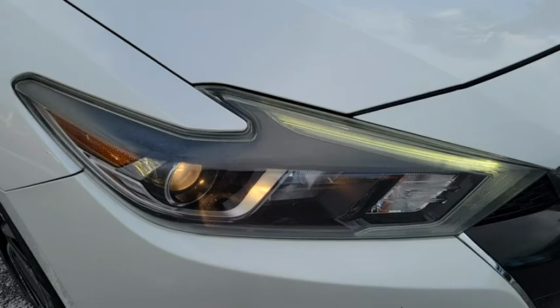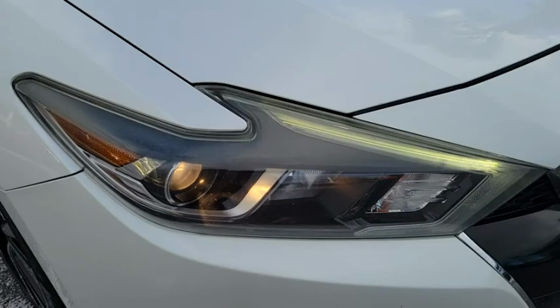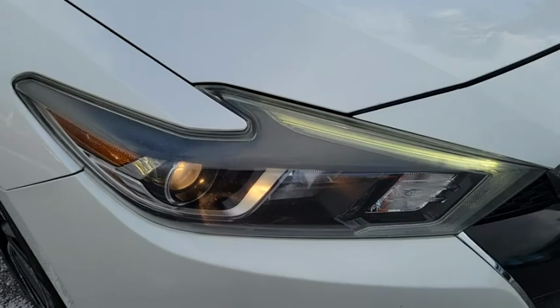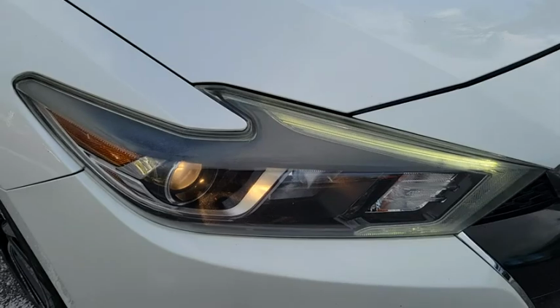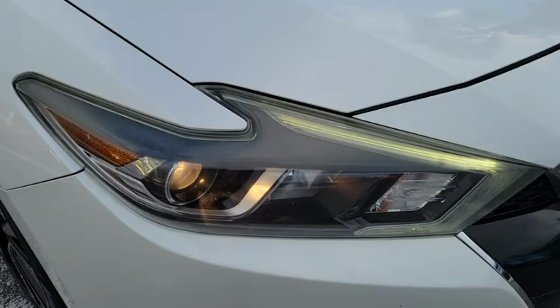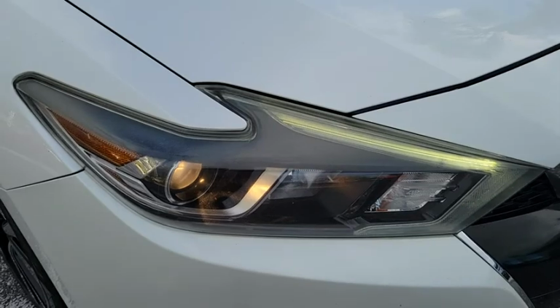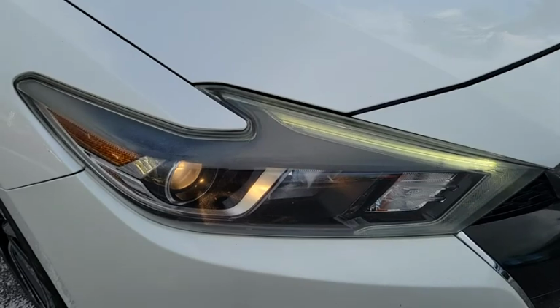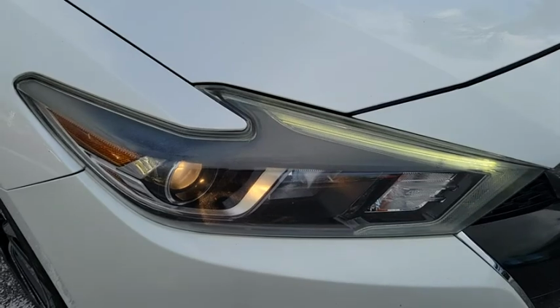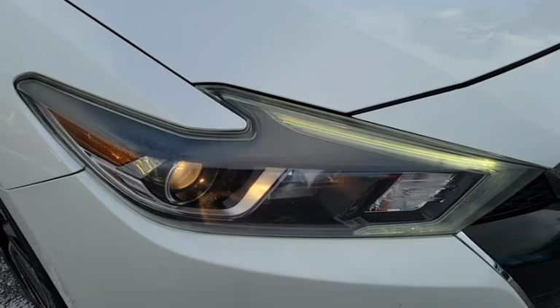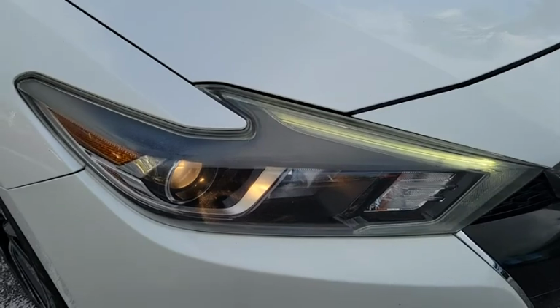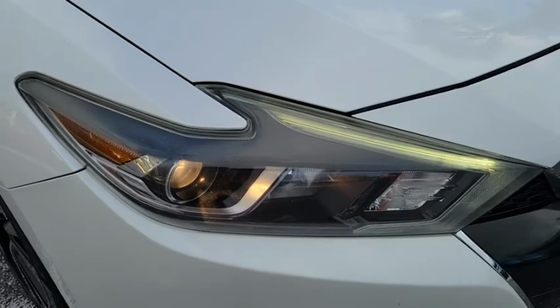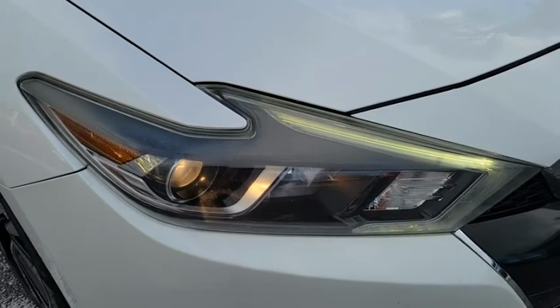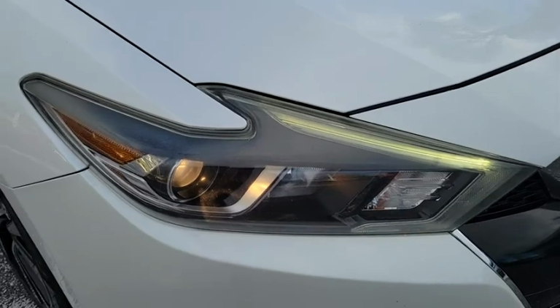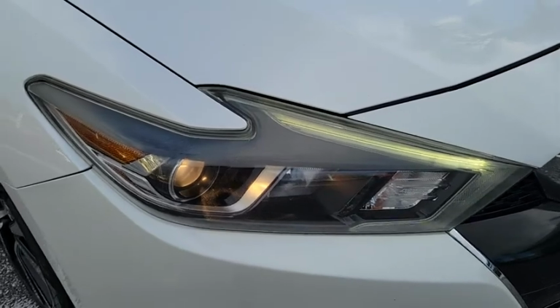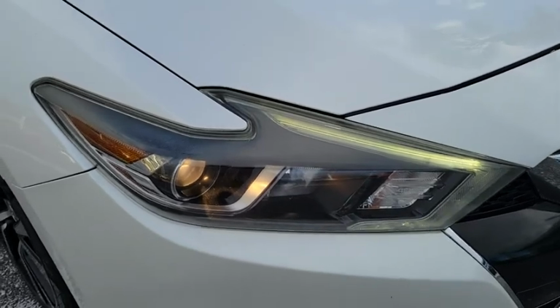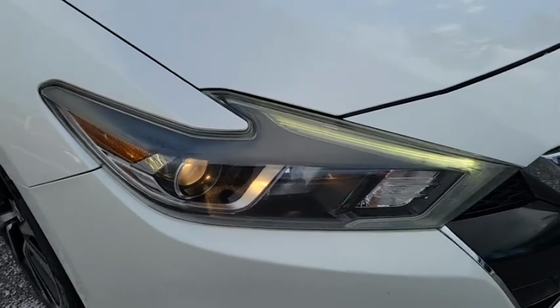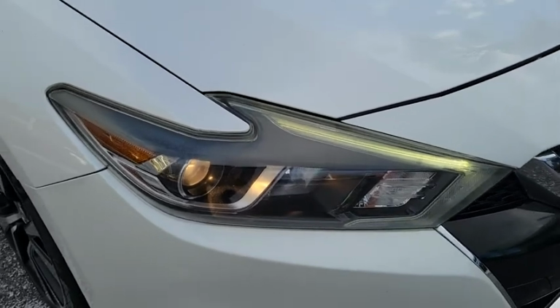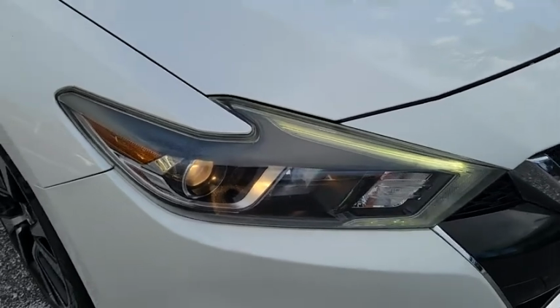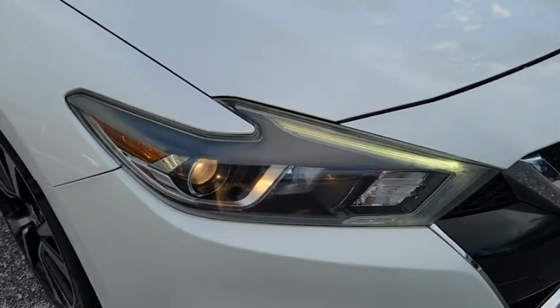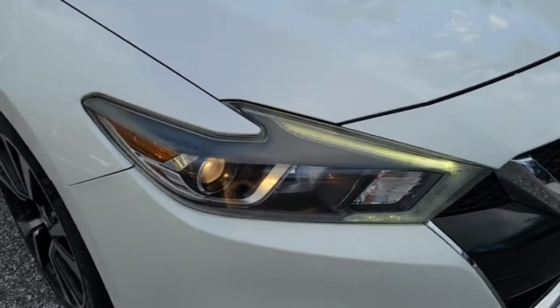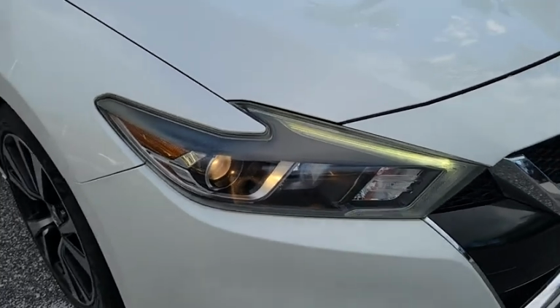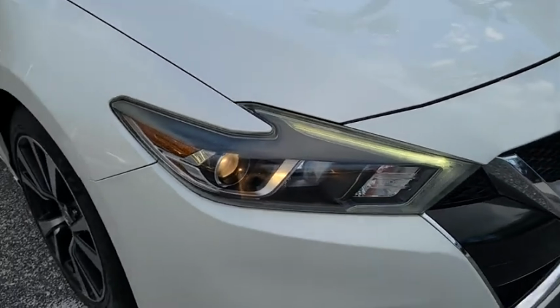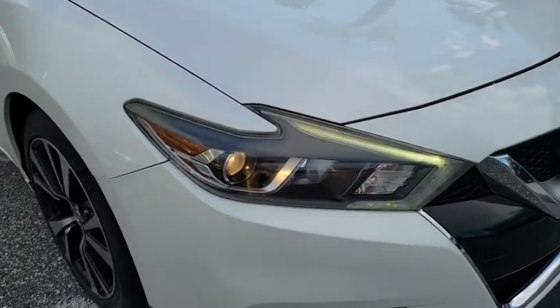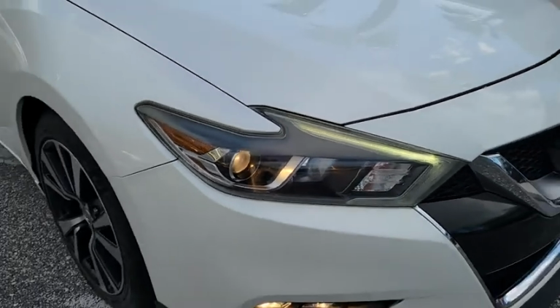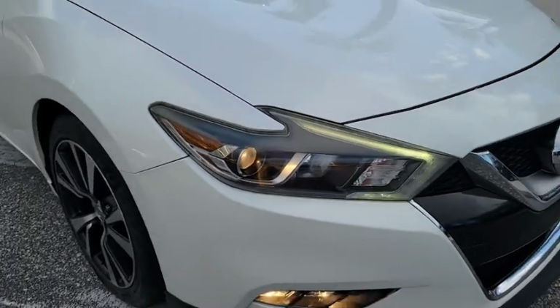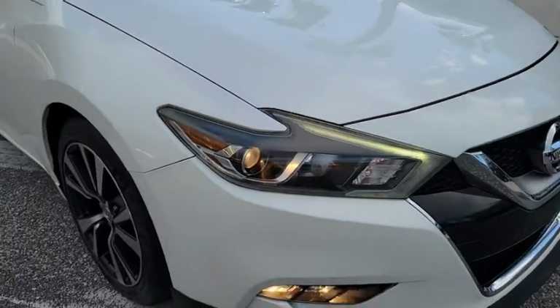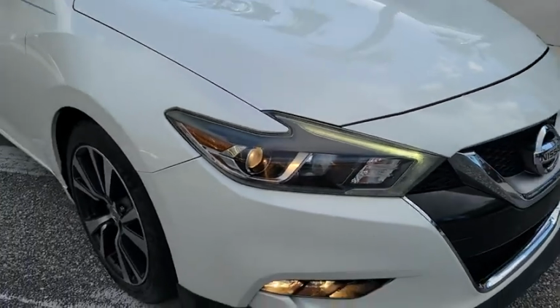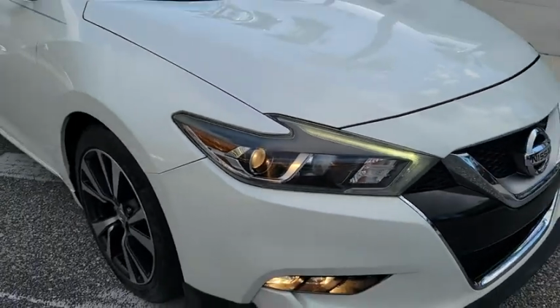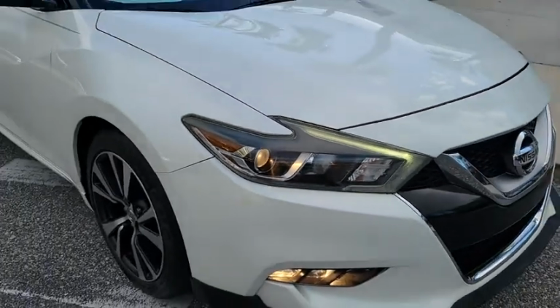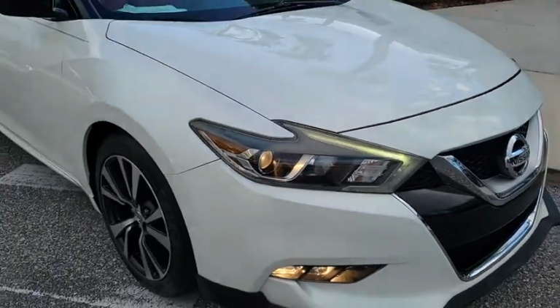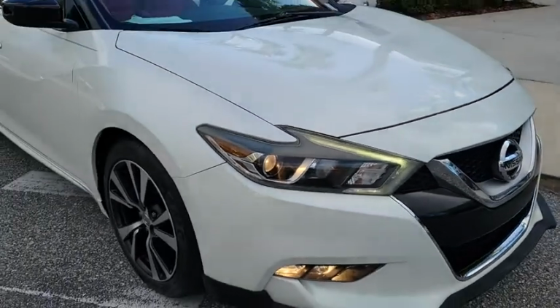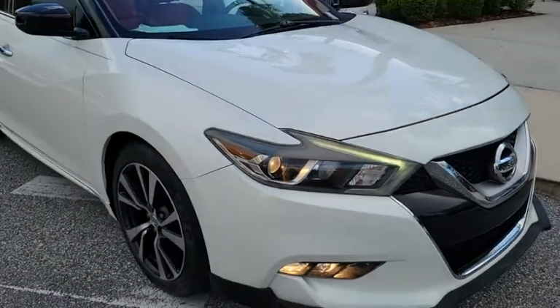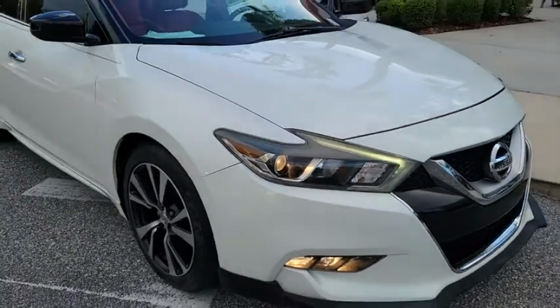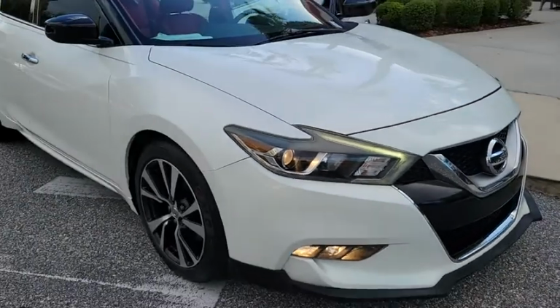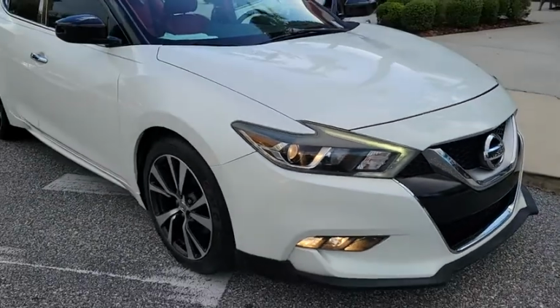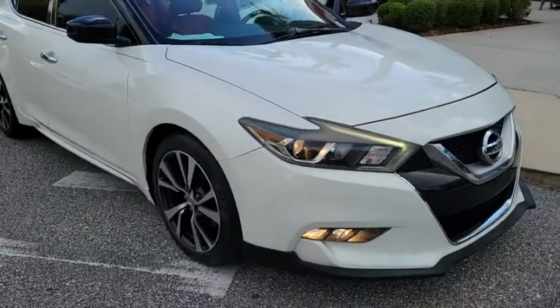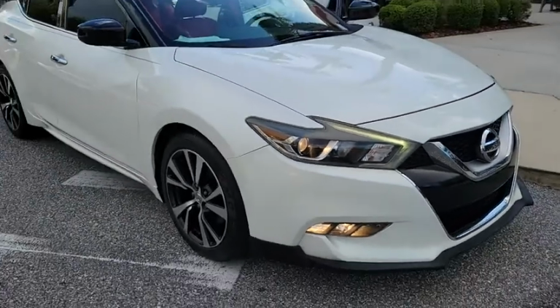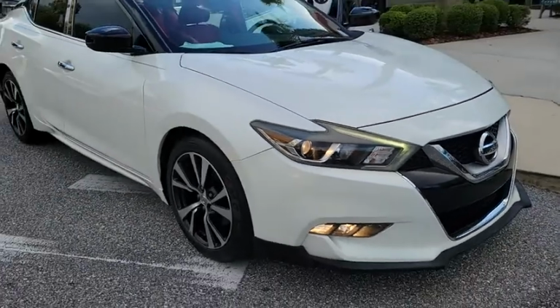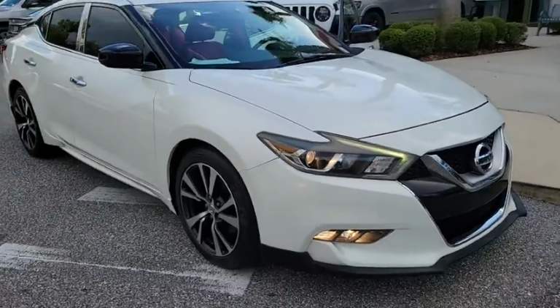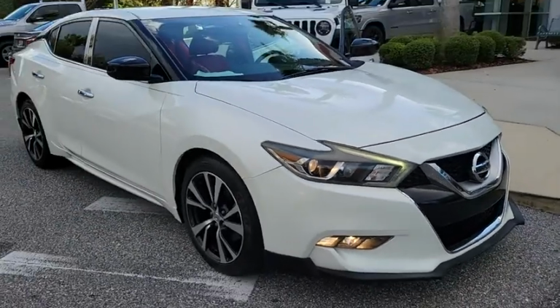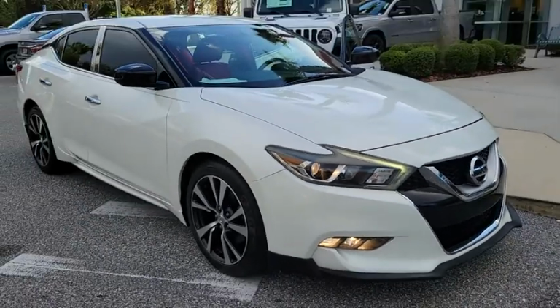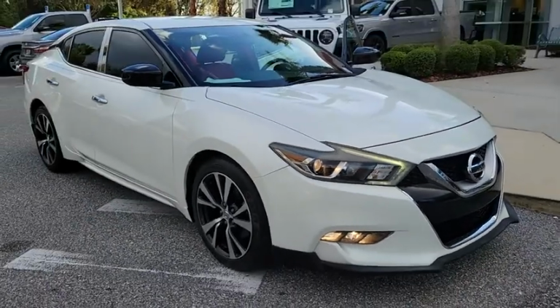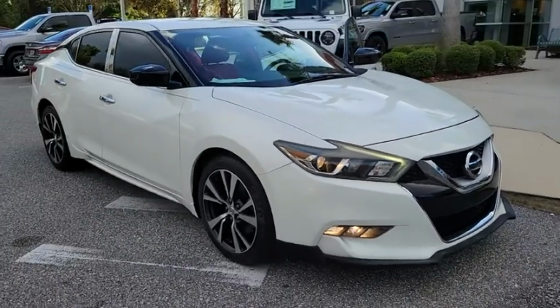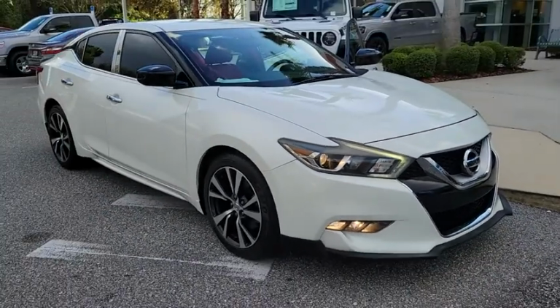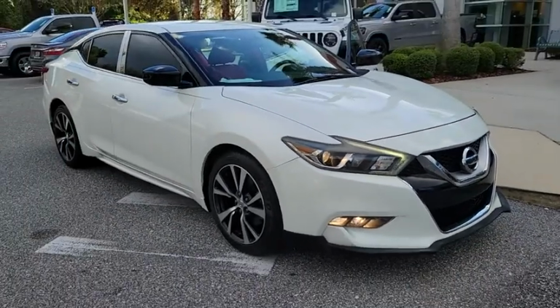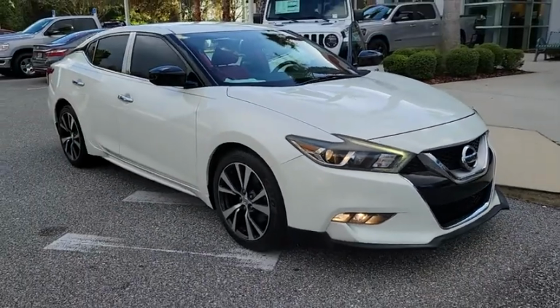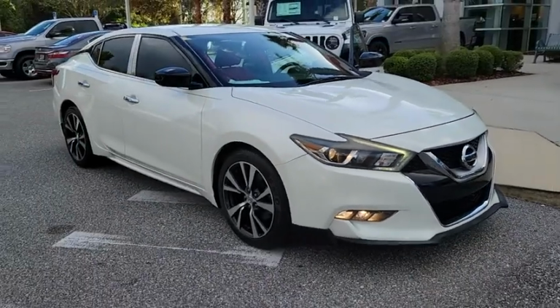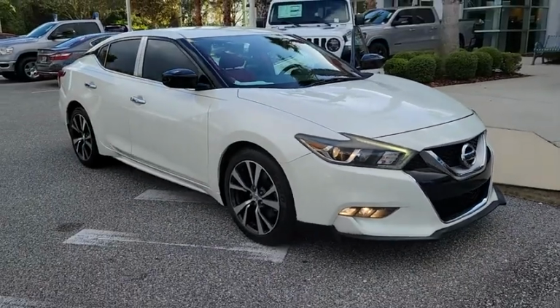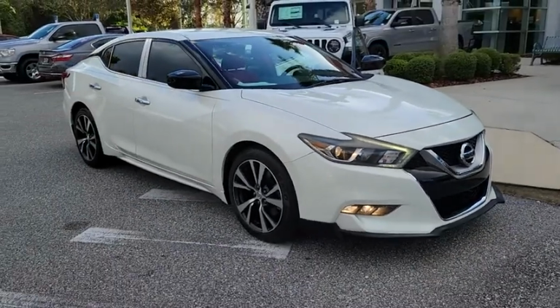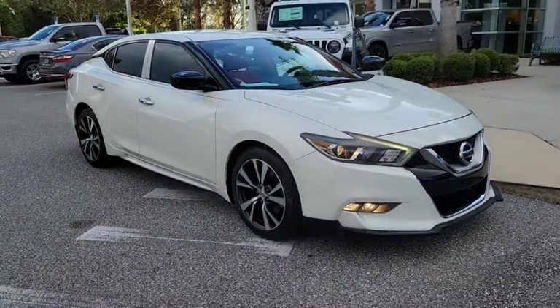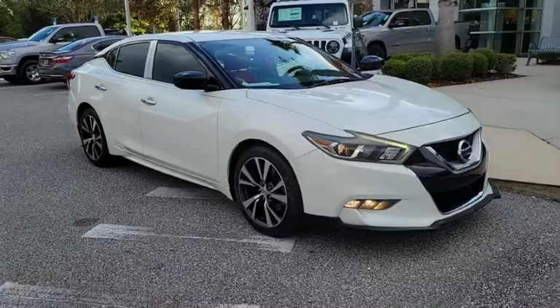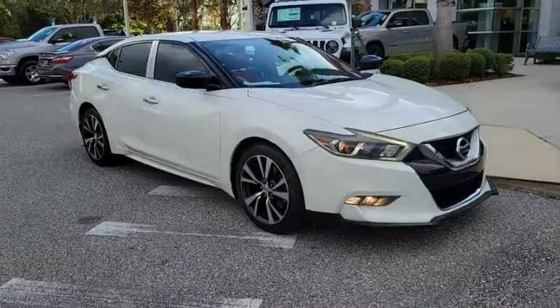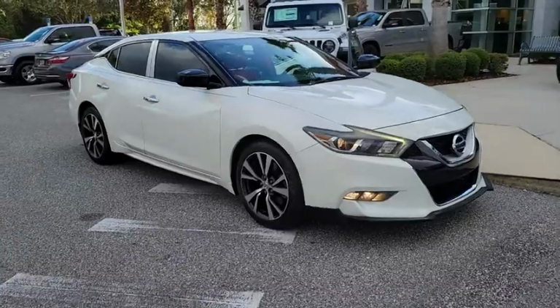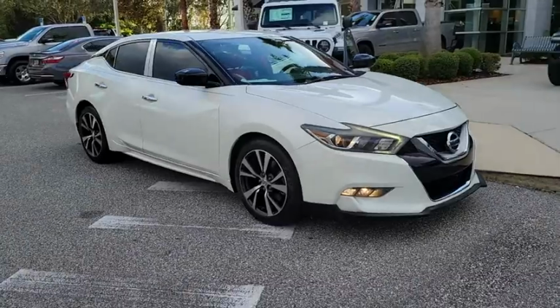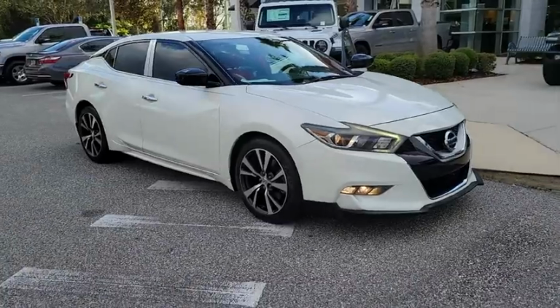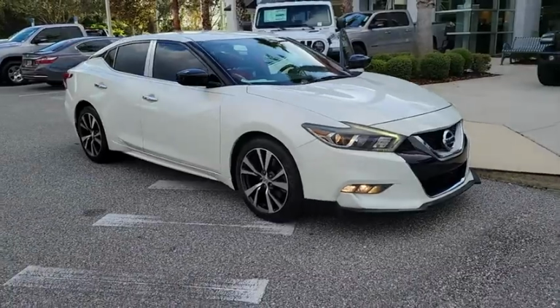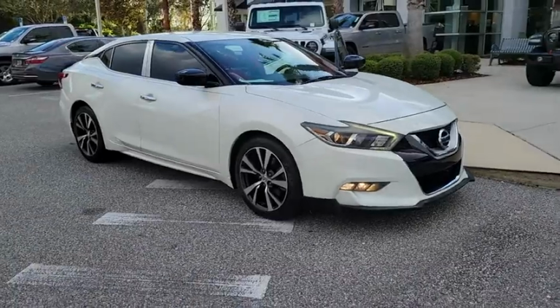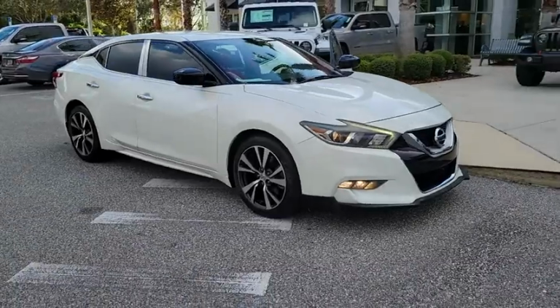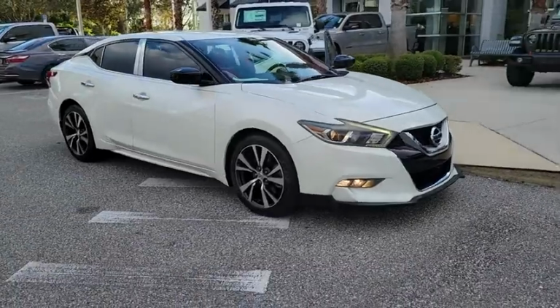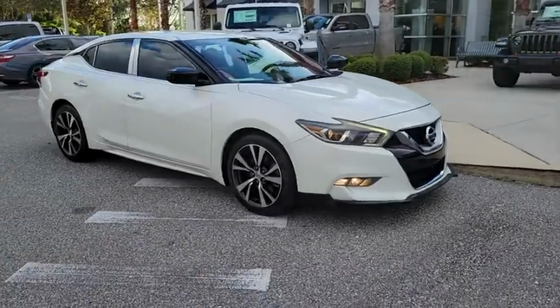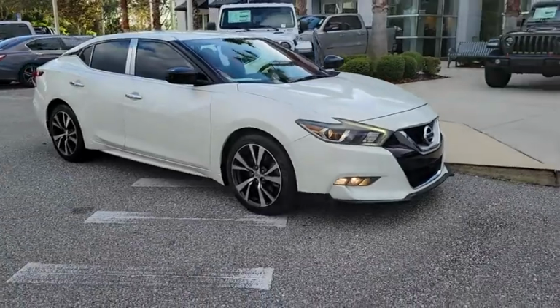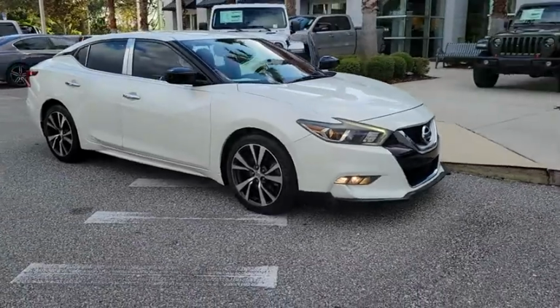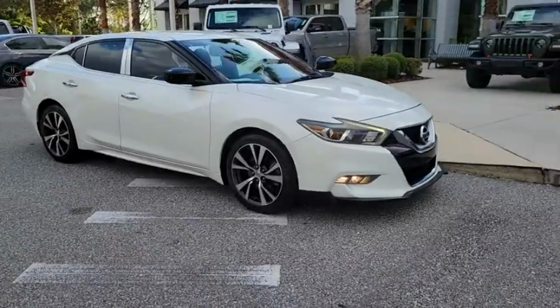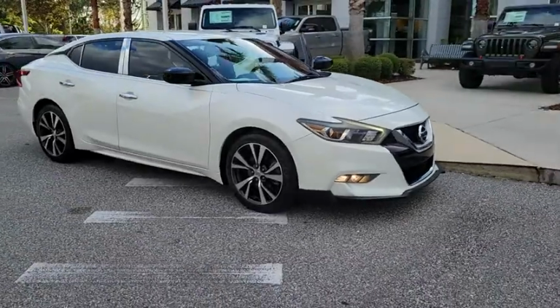Stop by and take a look at the 2016 Nissan Maxima. Maxima offers elegance with an edge.